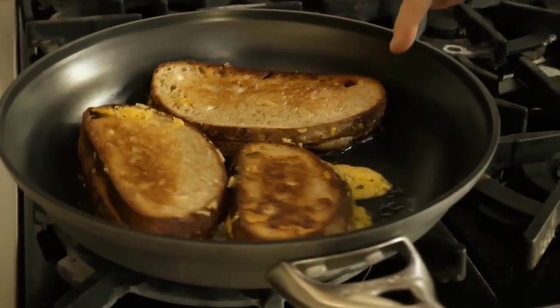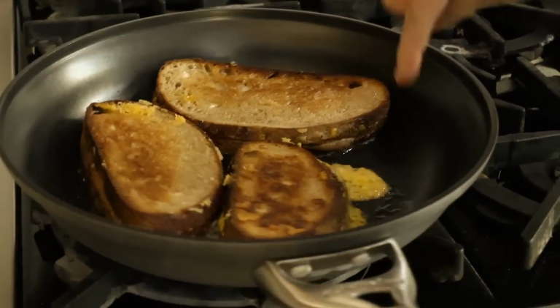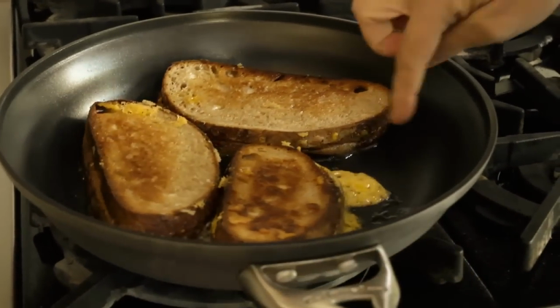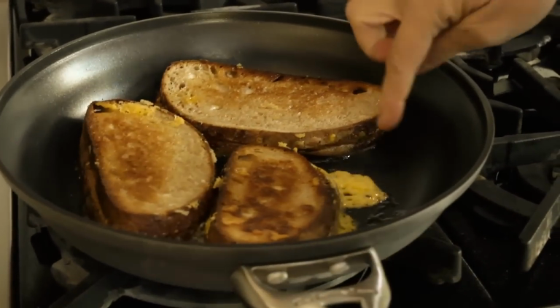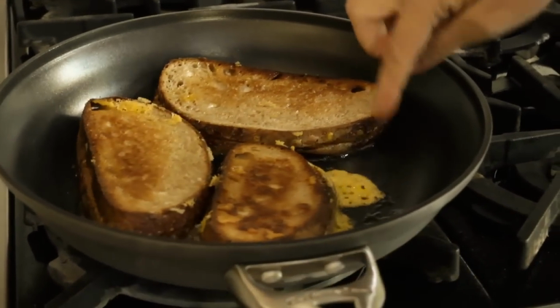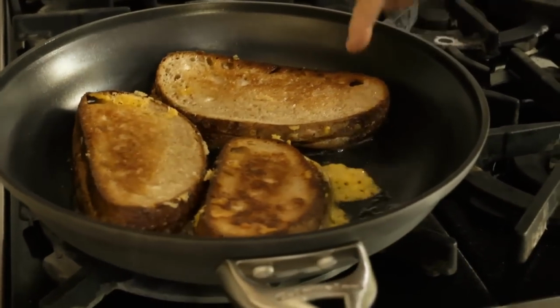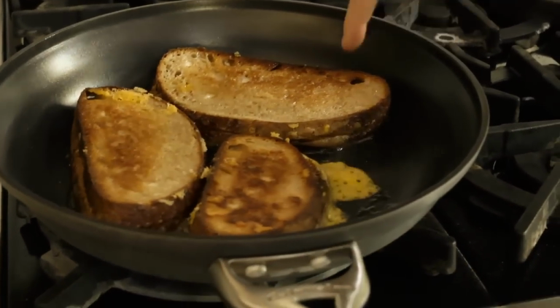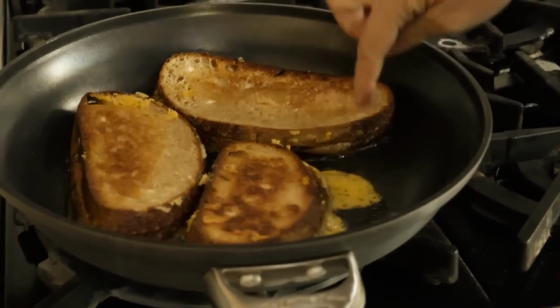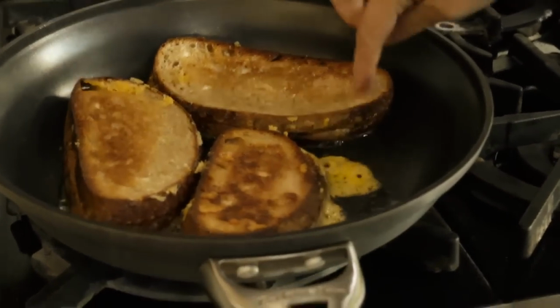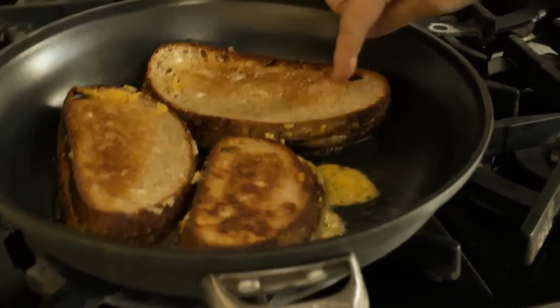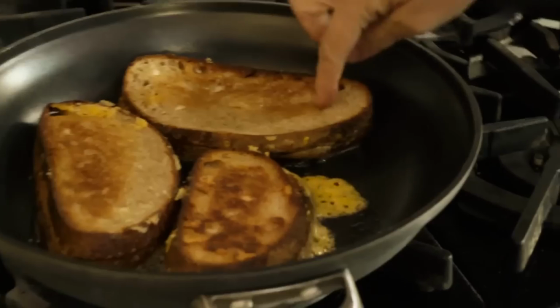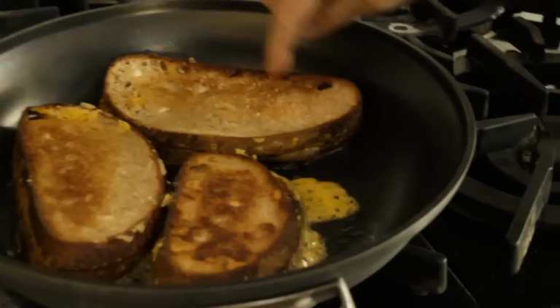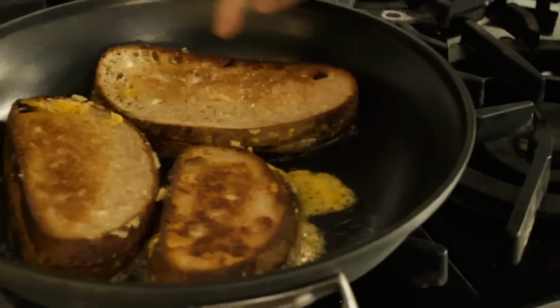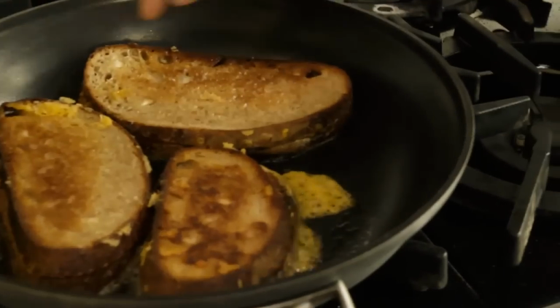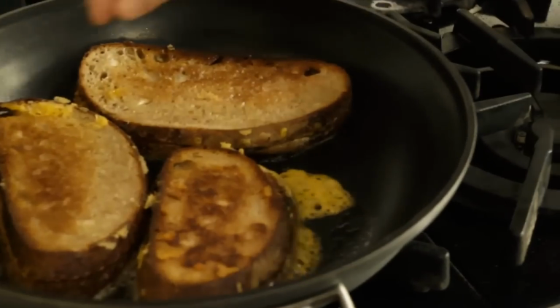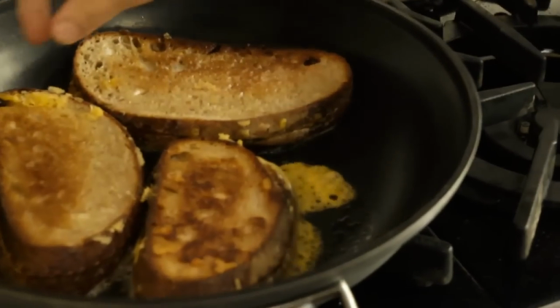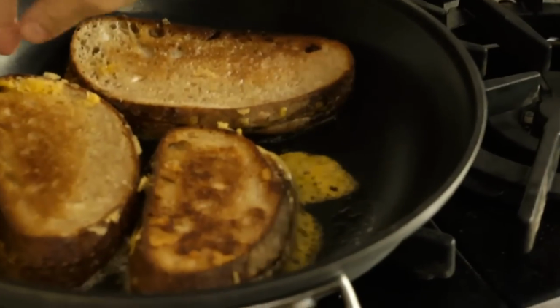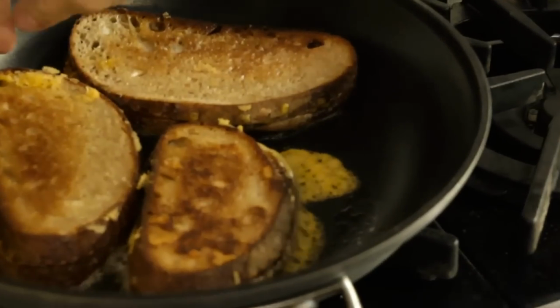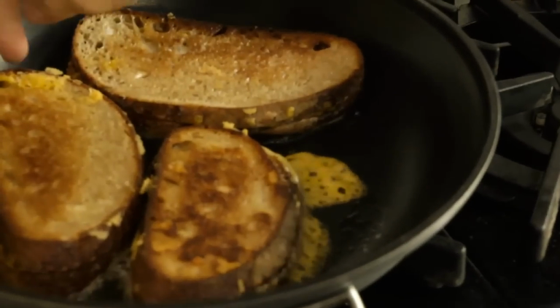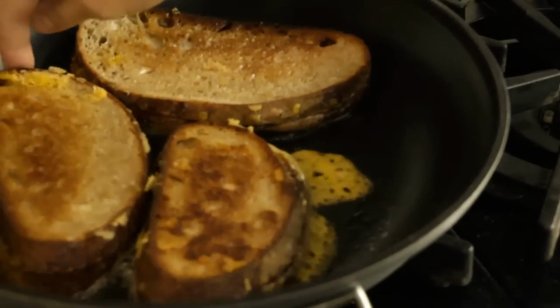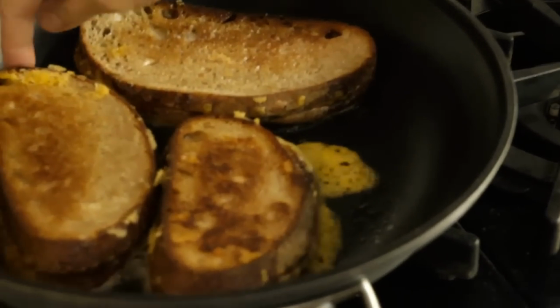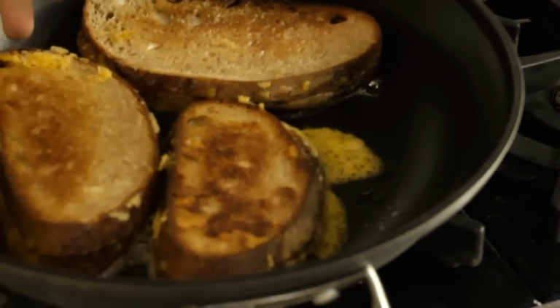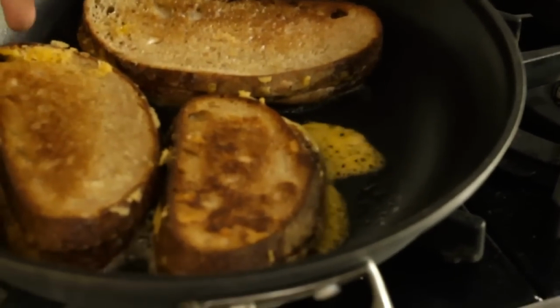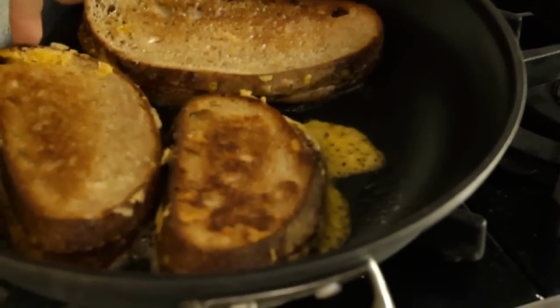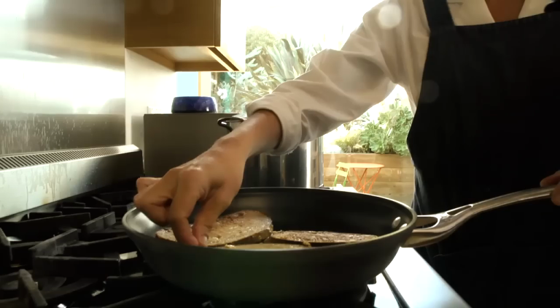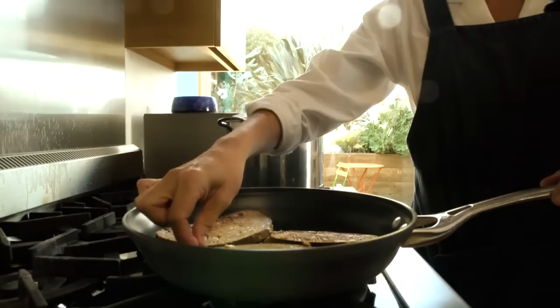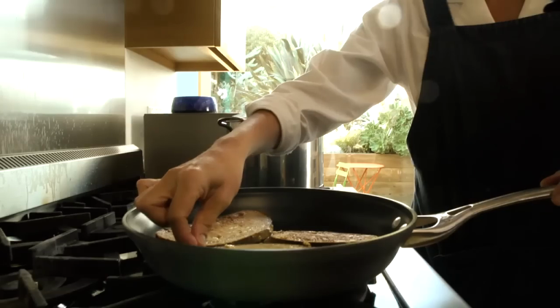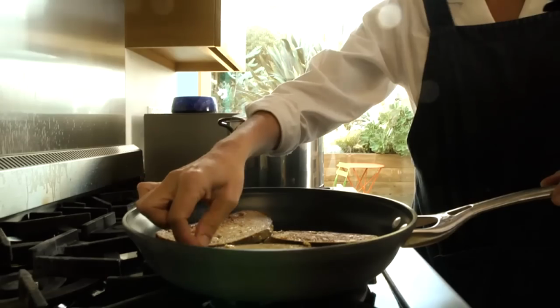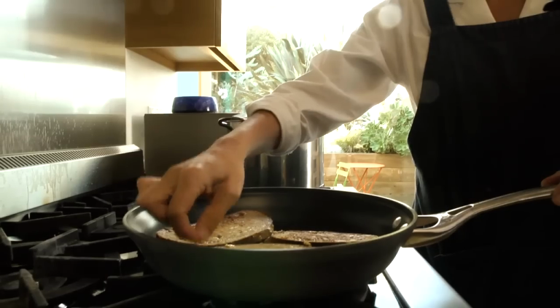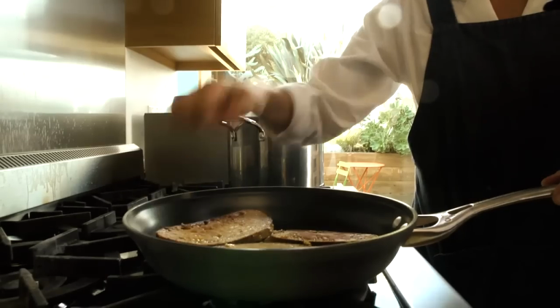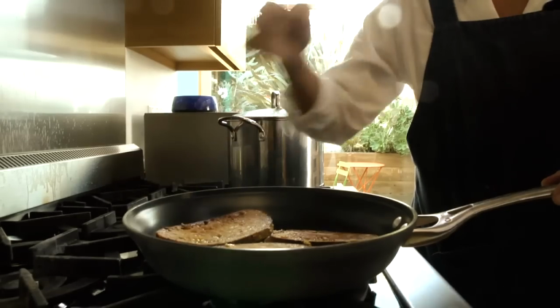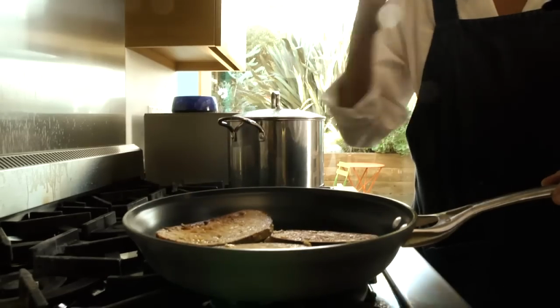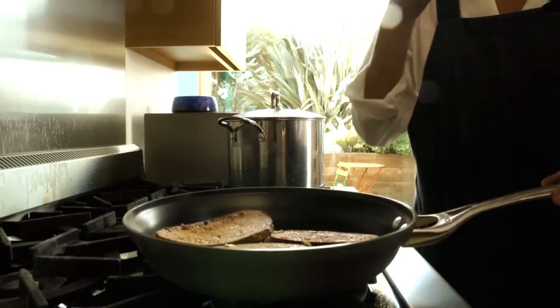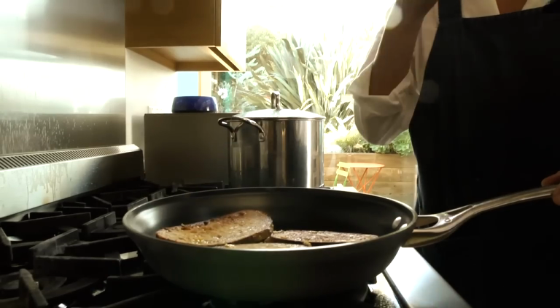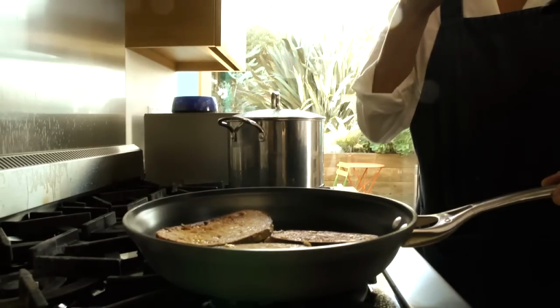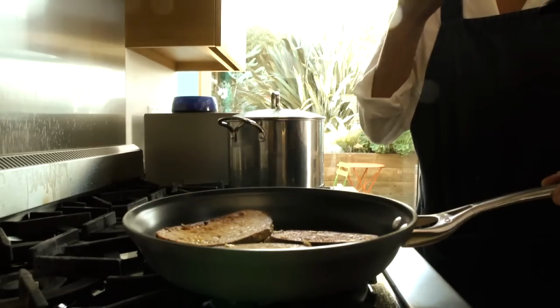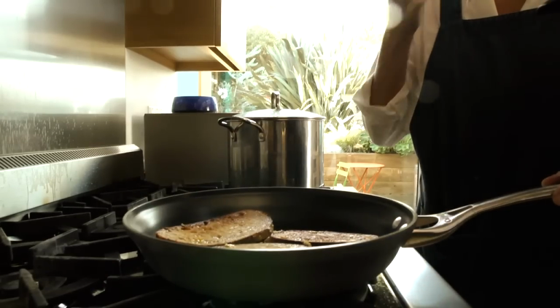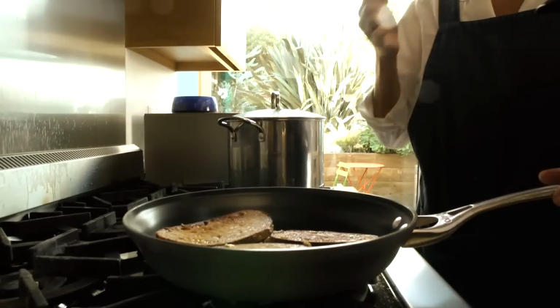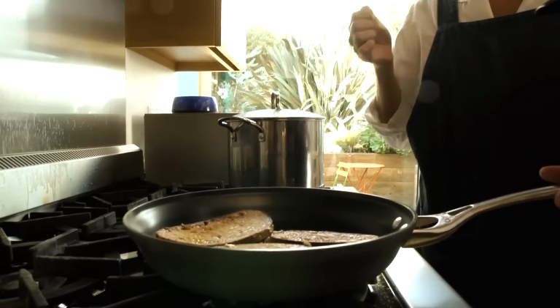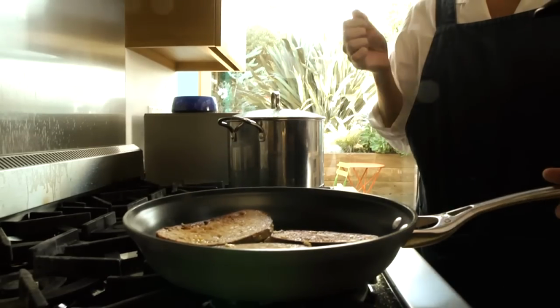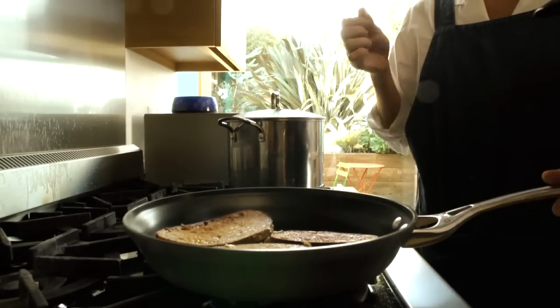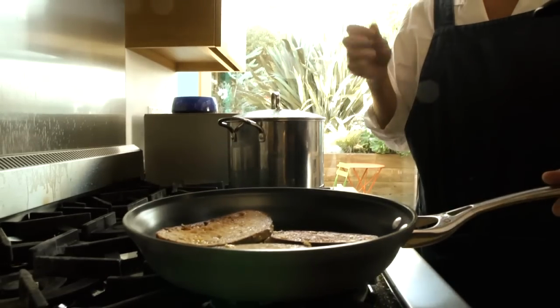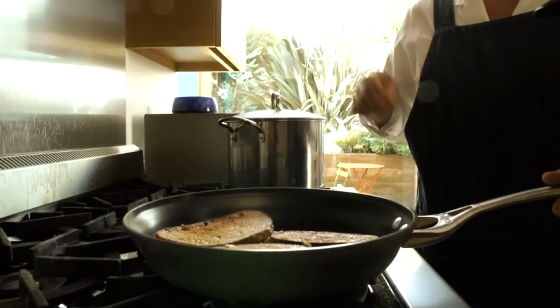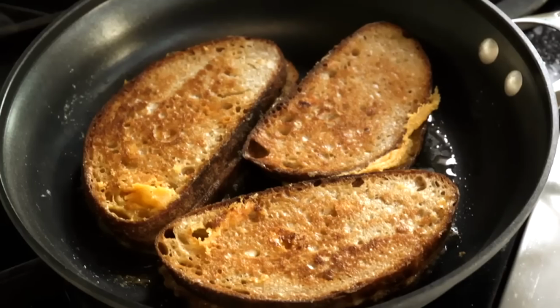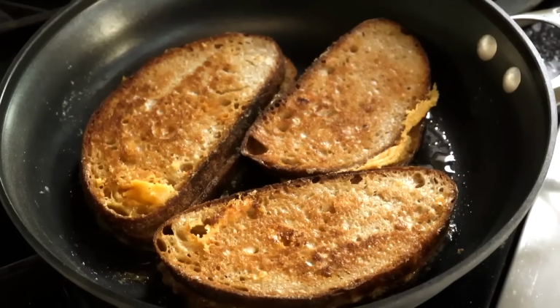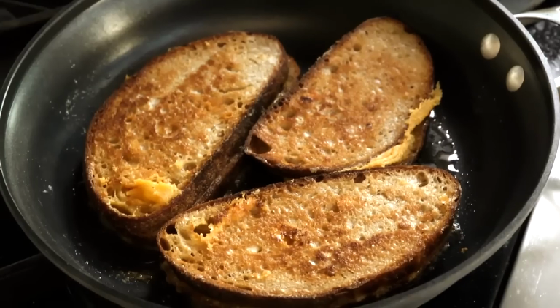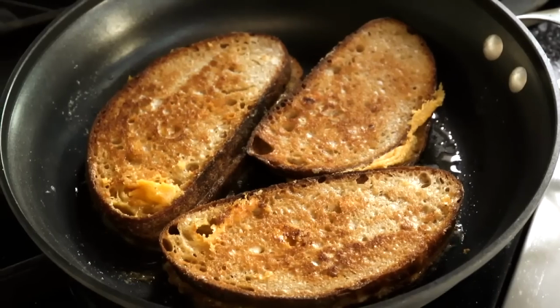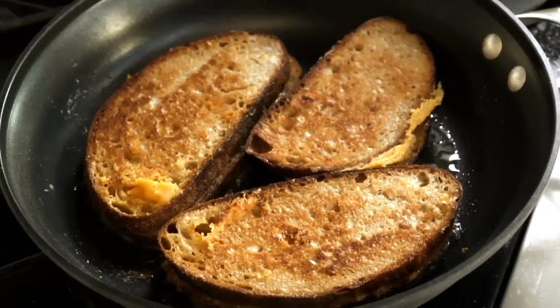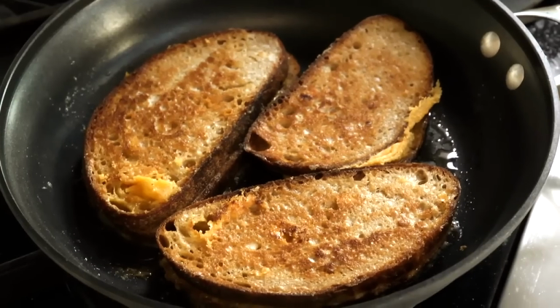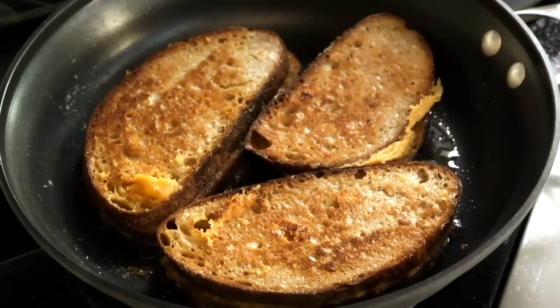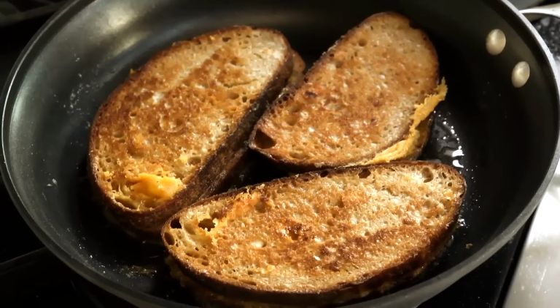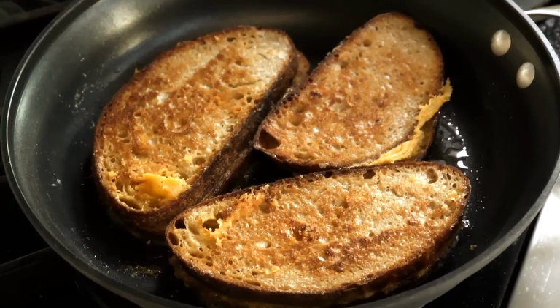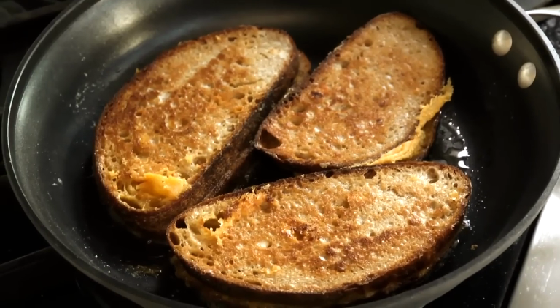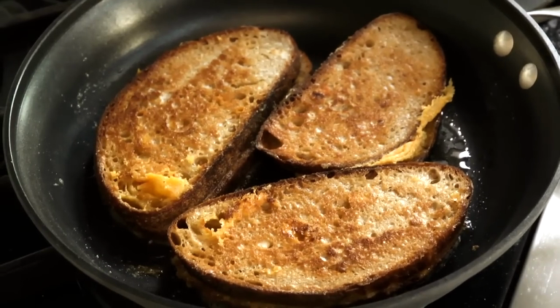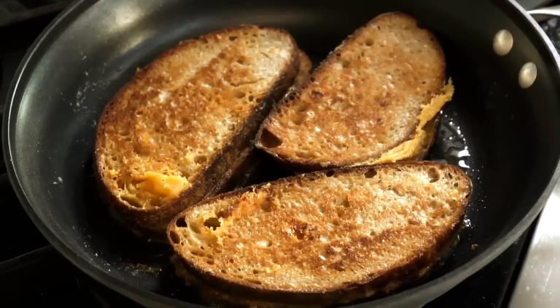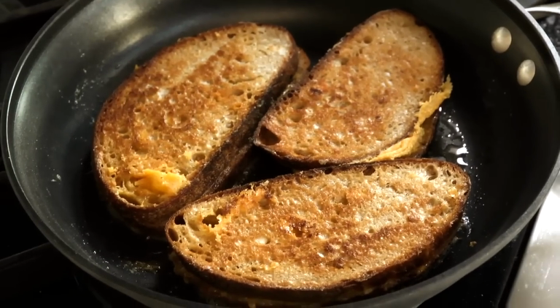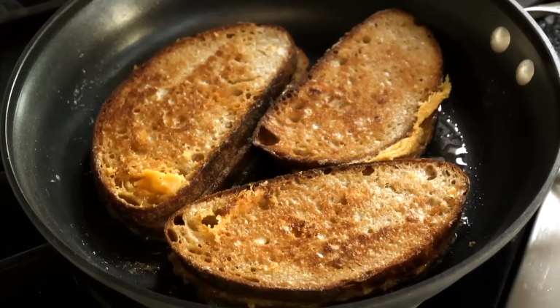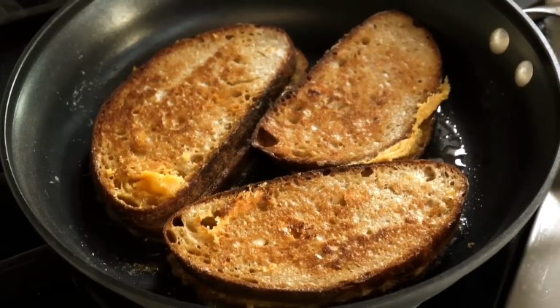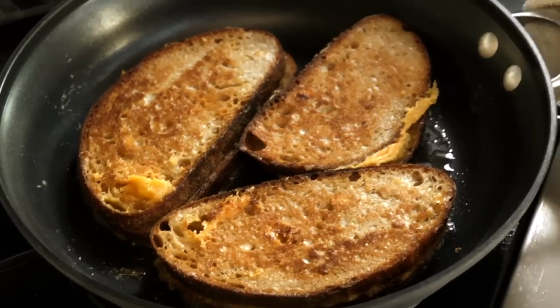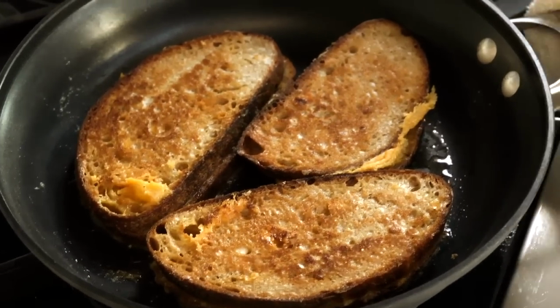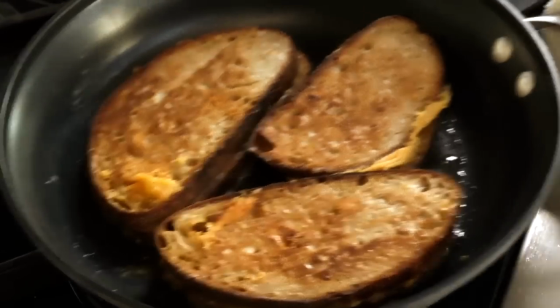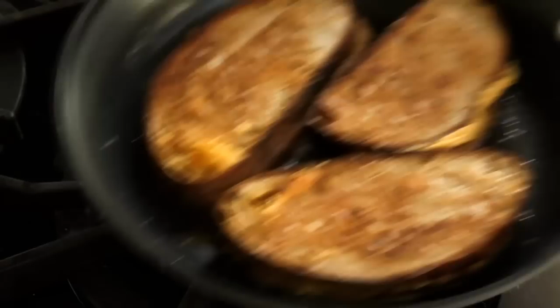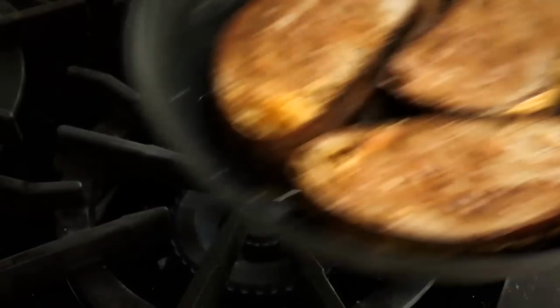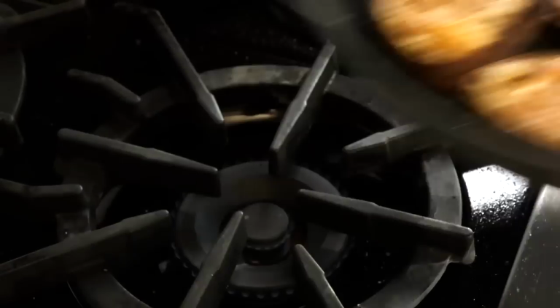Now we have a little bit that's gonna make nice lace. I love that part. About this golden brown is good.